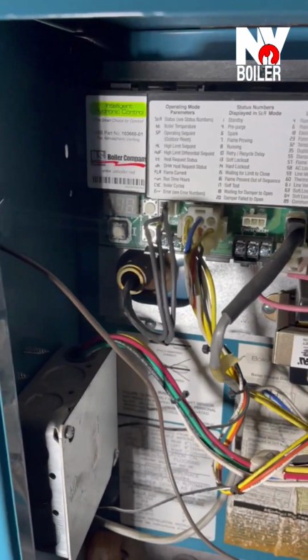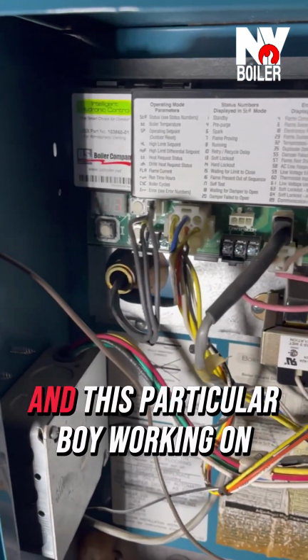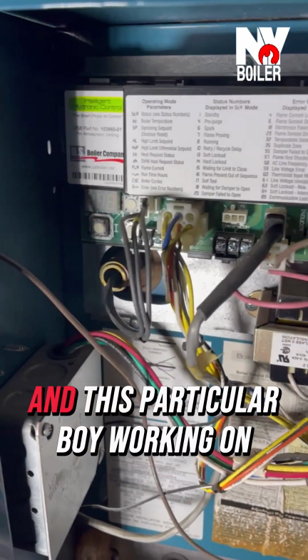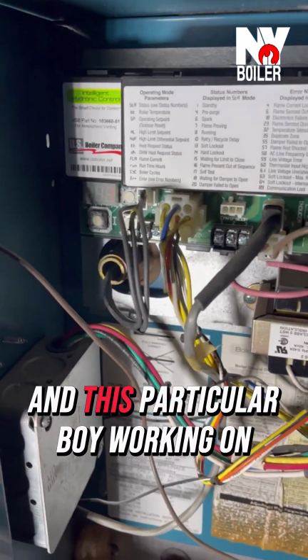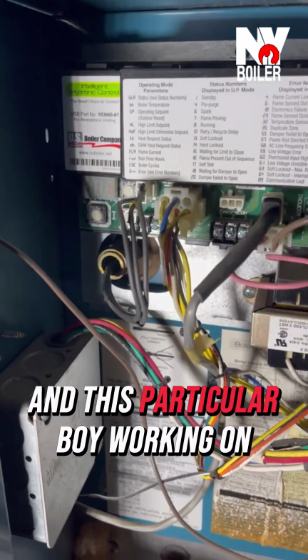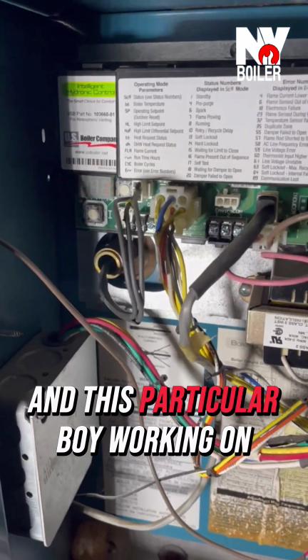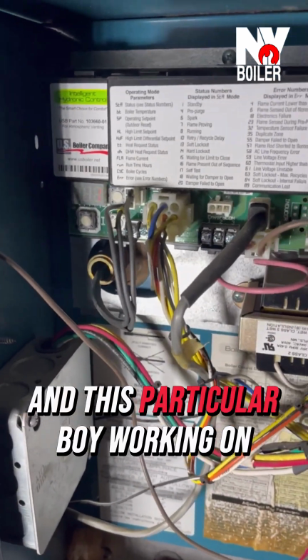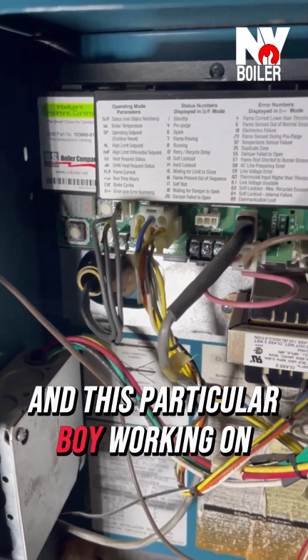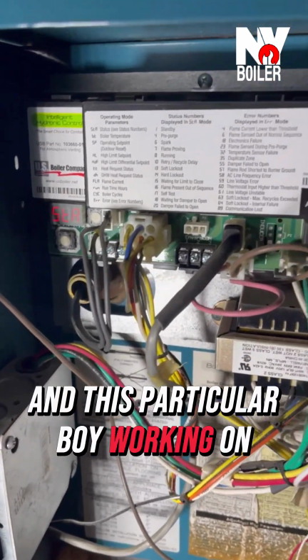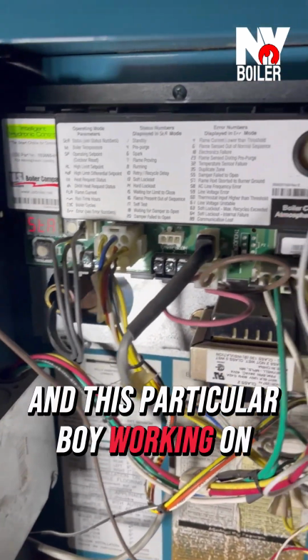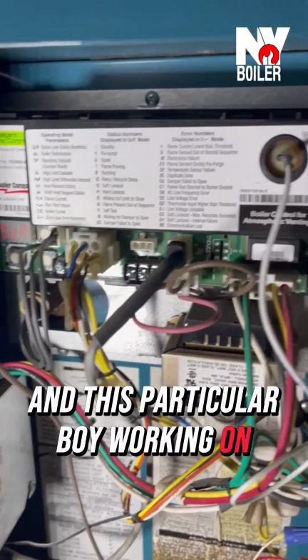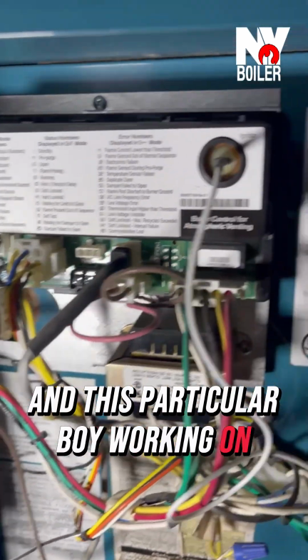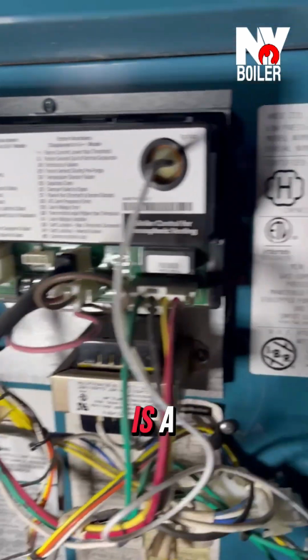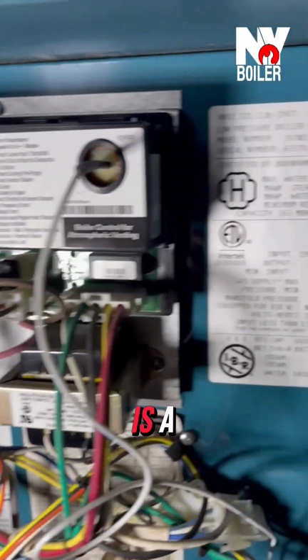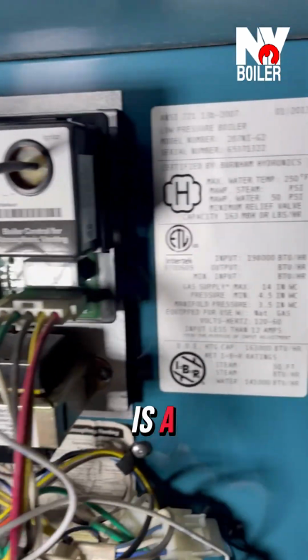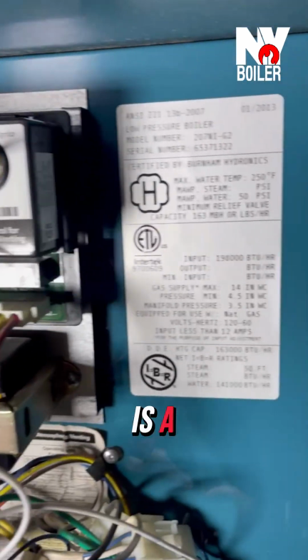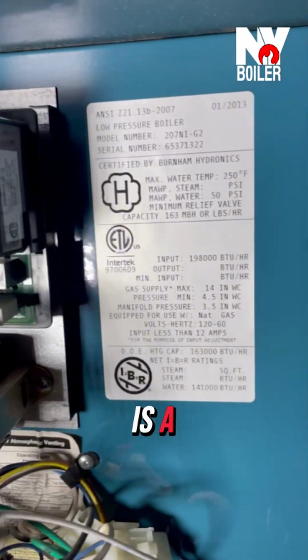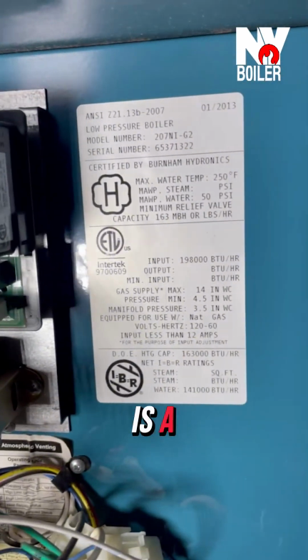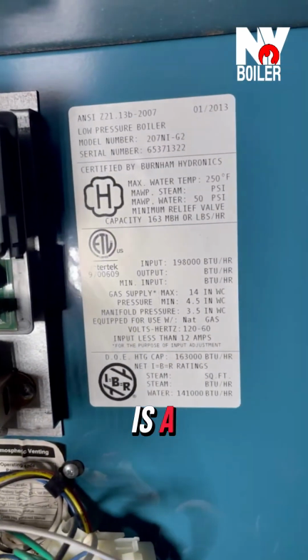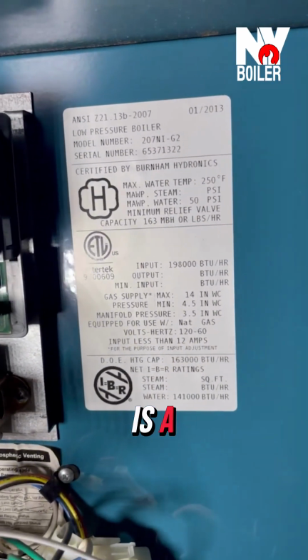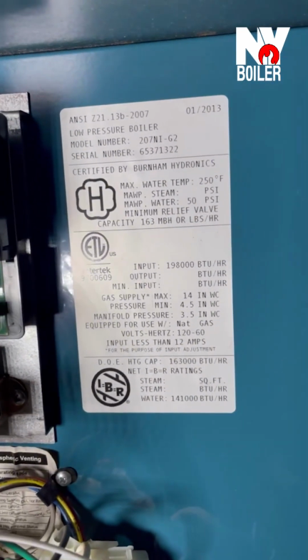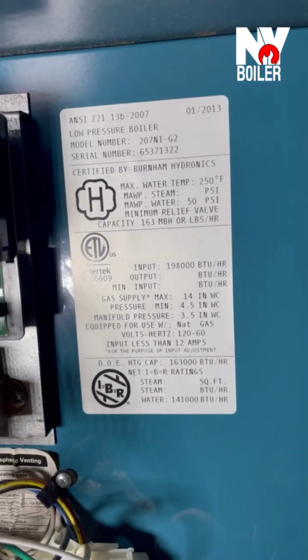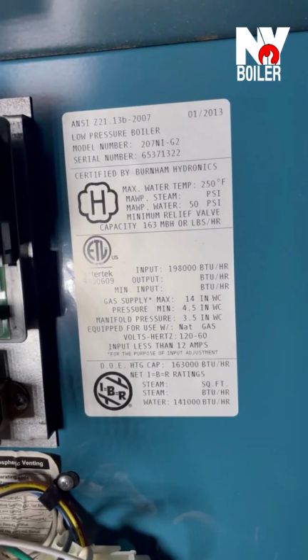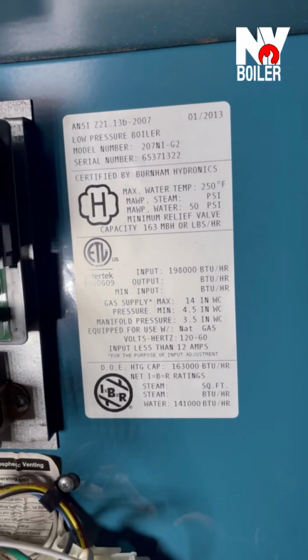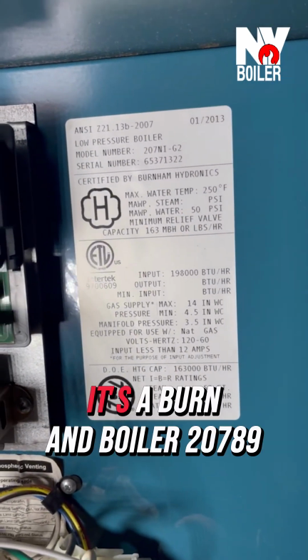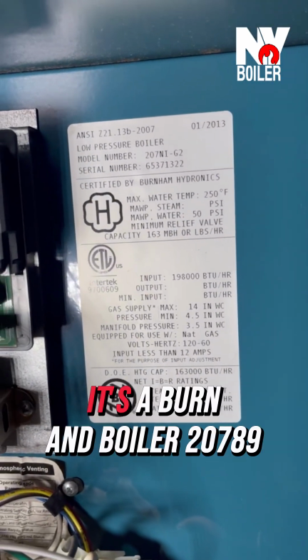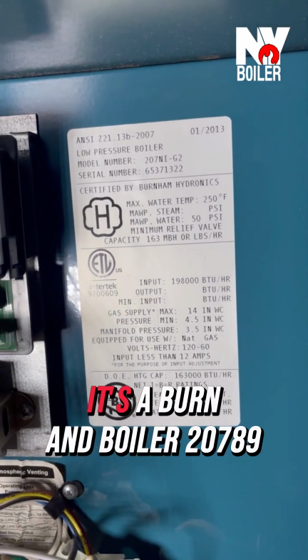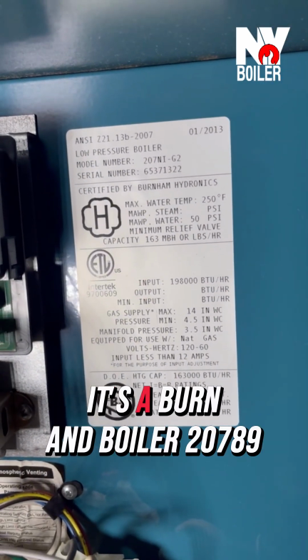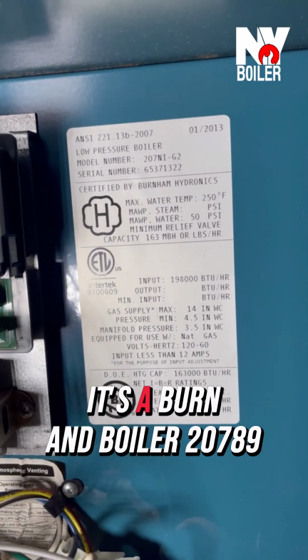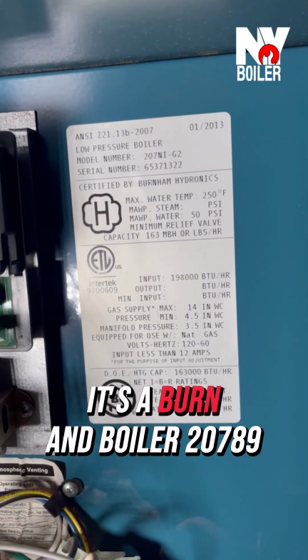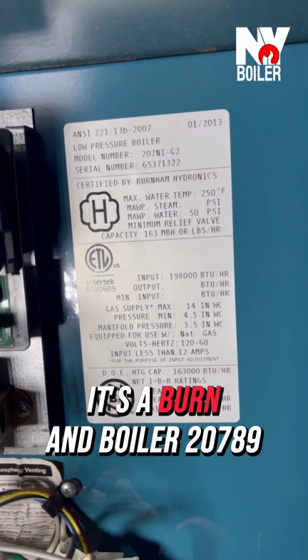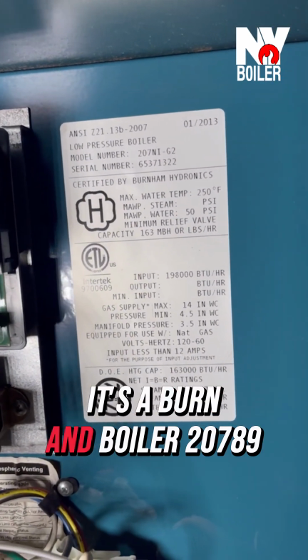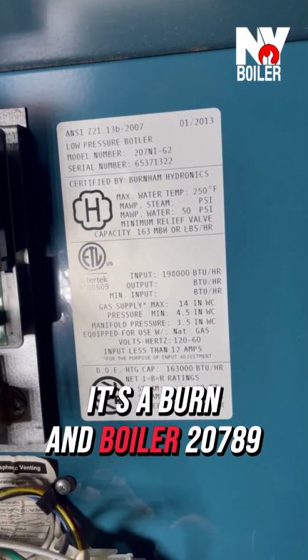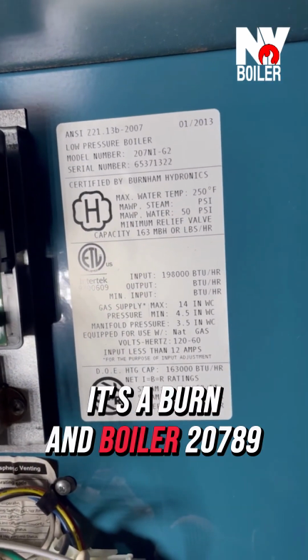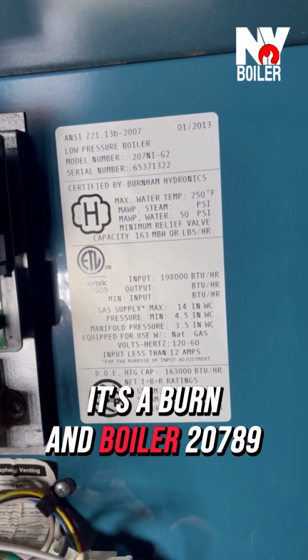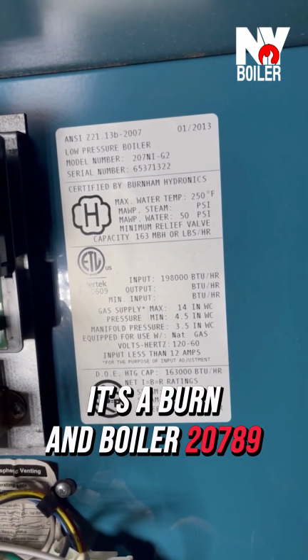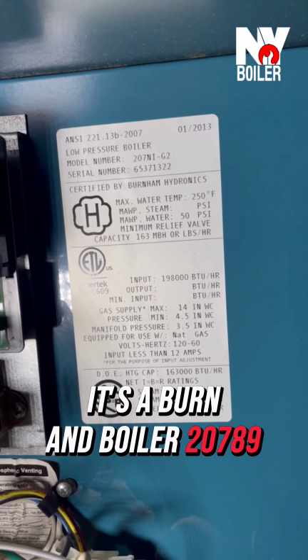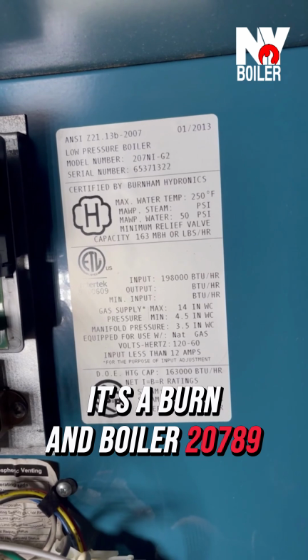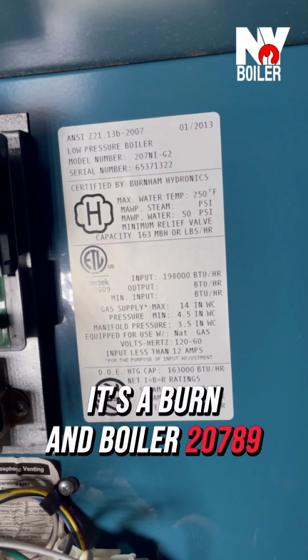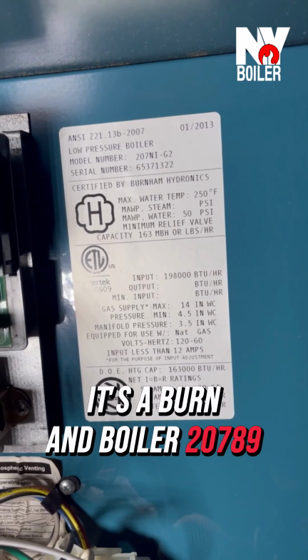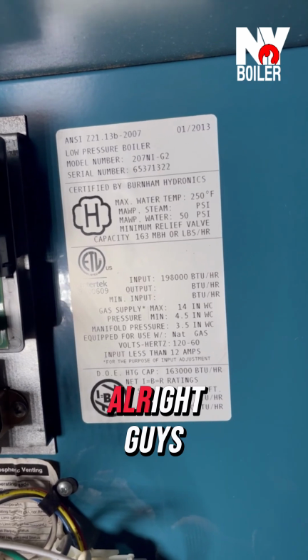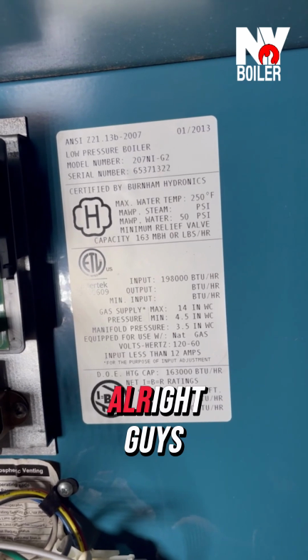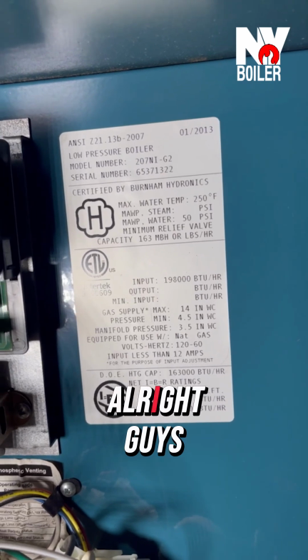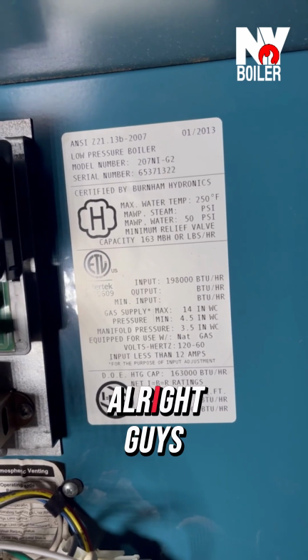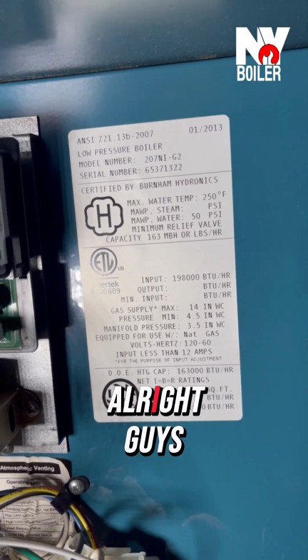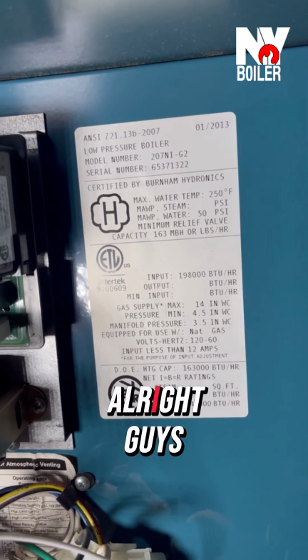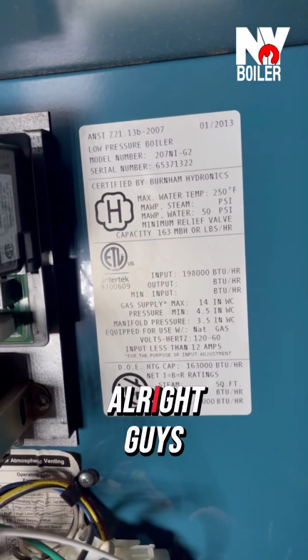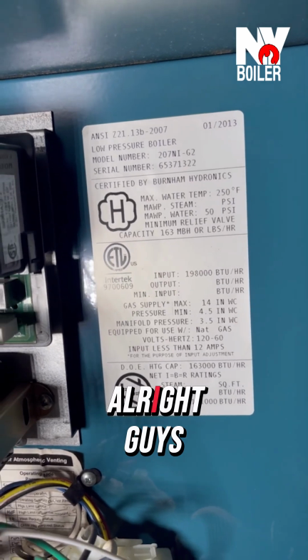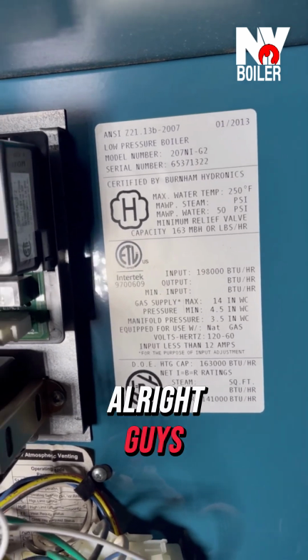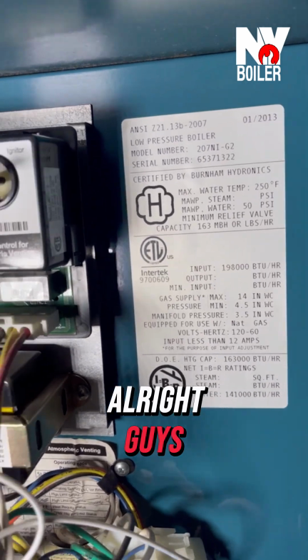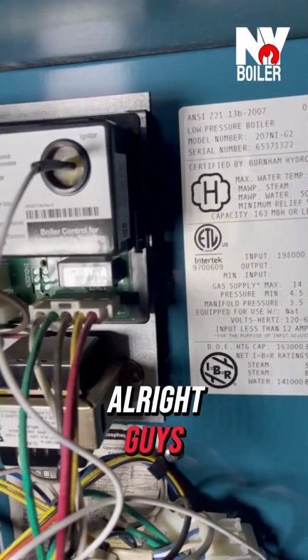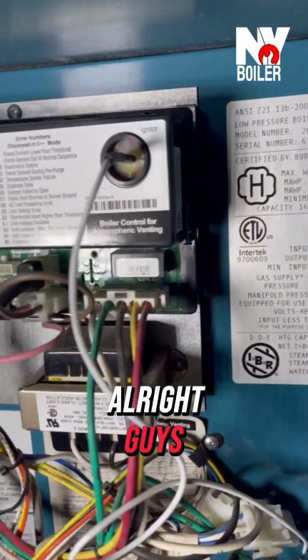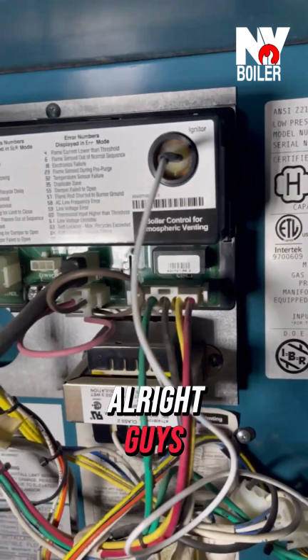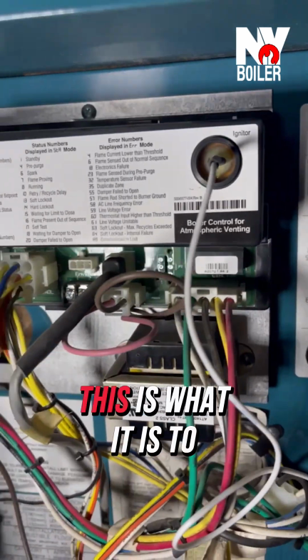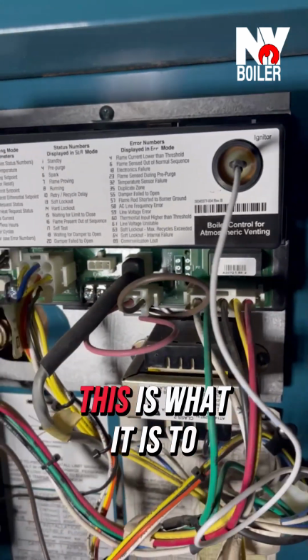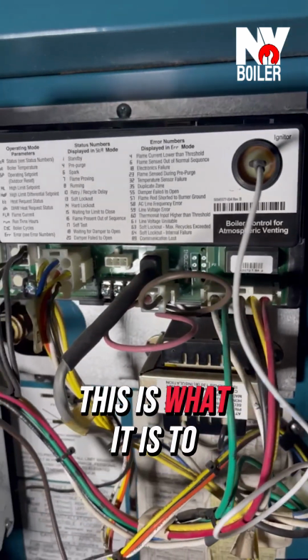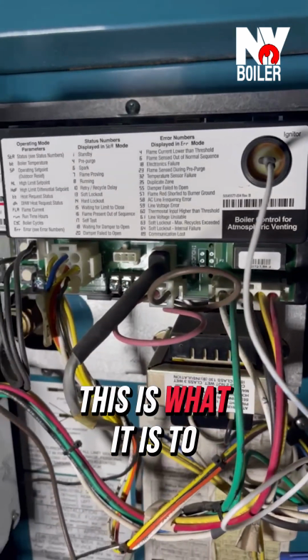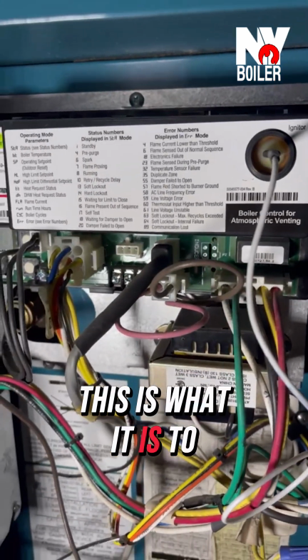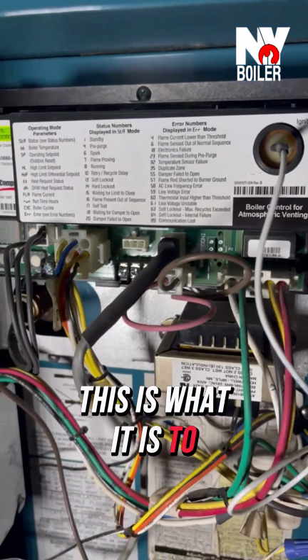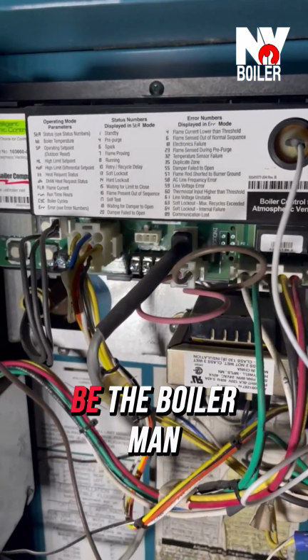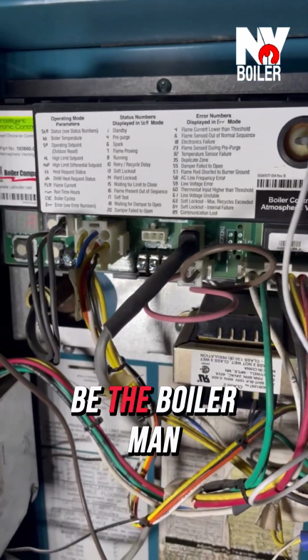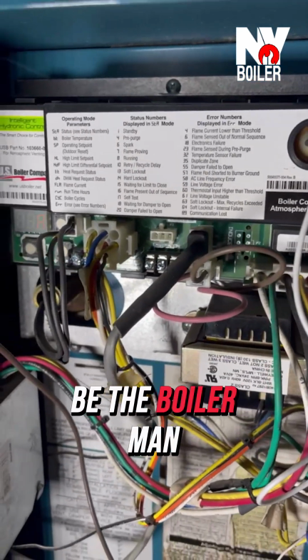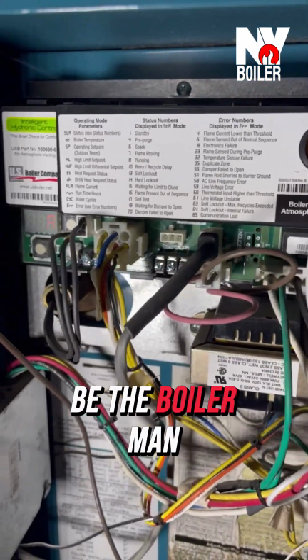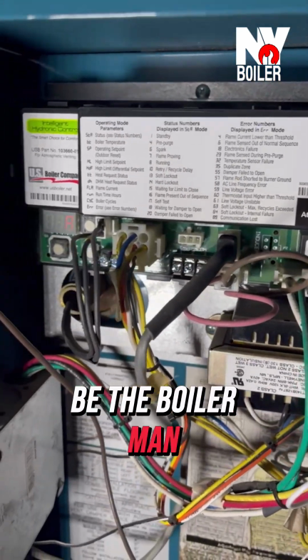This particular boiler we're working on is a Burnham boiler, 207 series. All right guys, this is what it is to be the Boilerman.